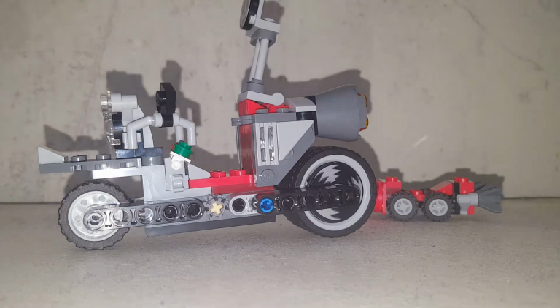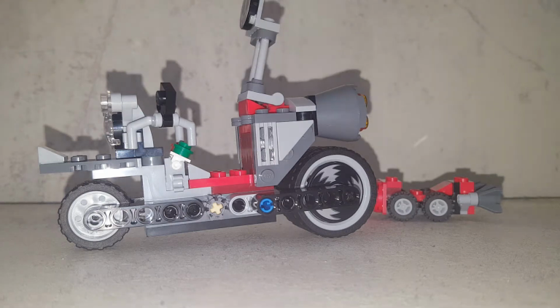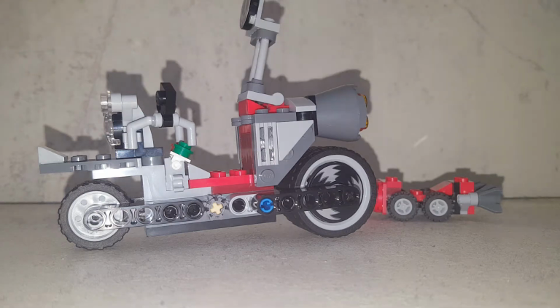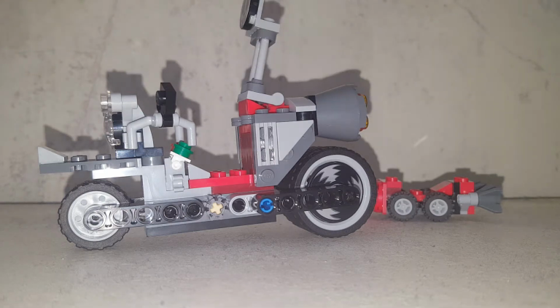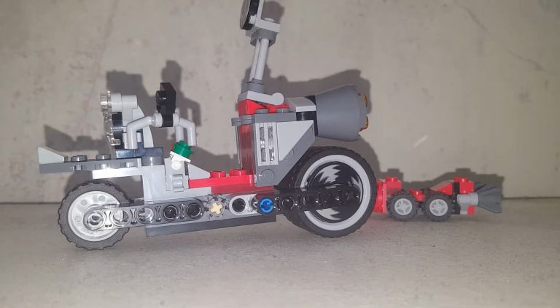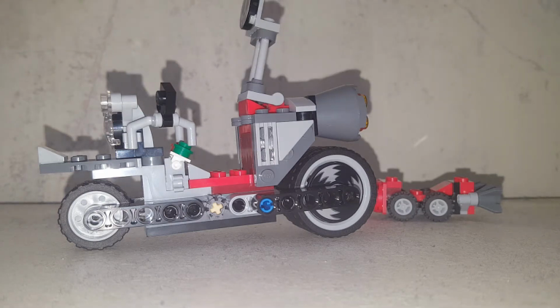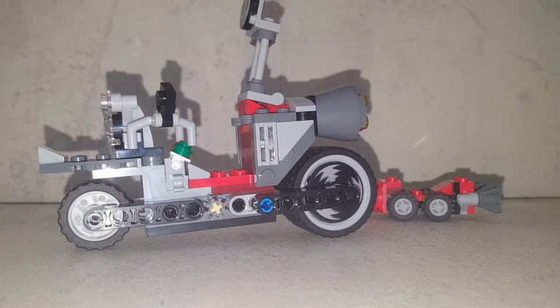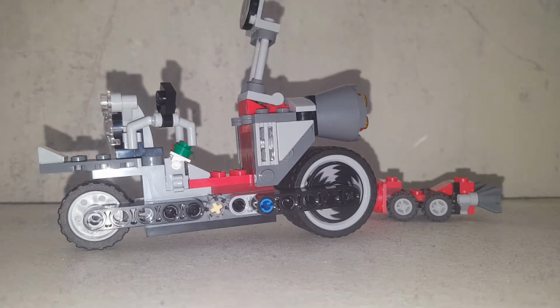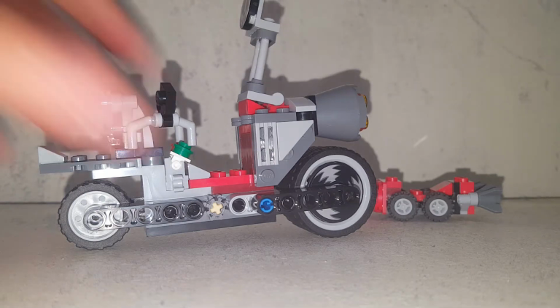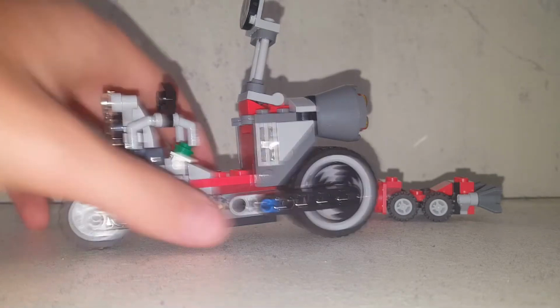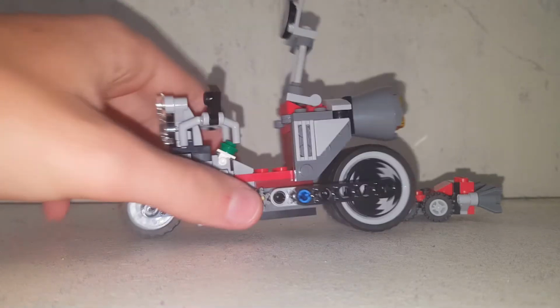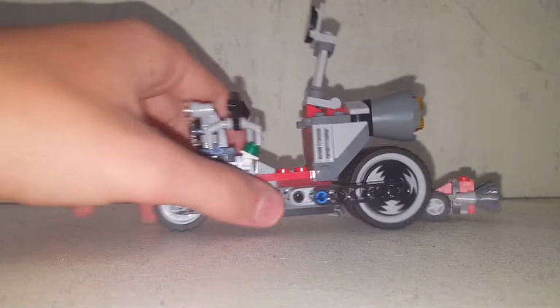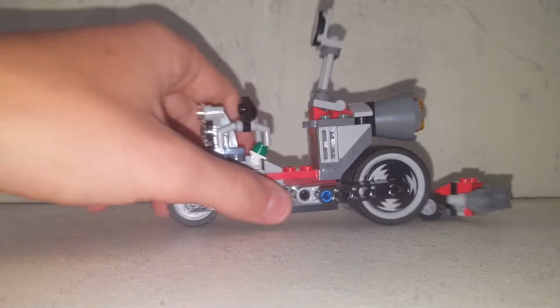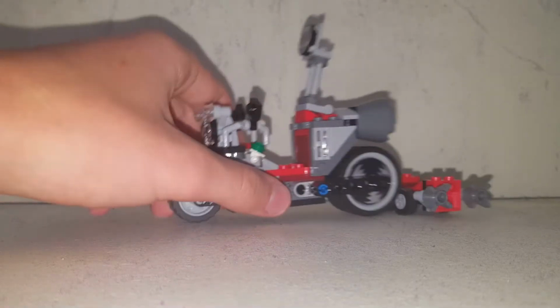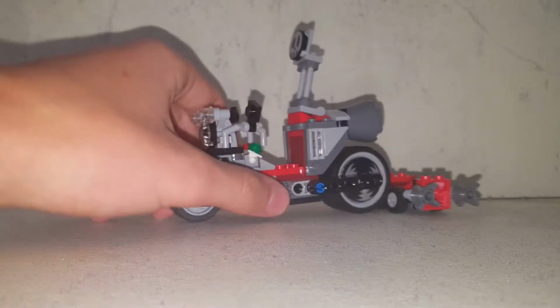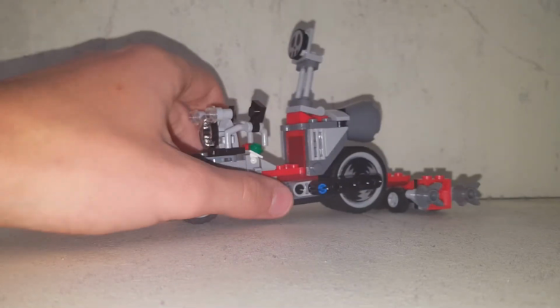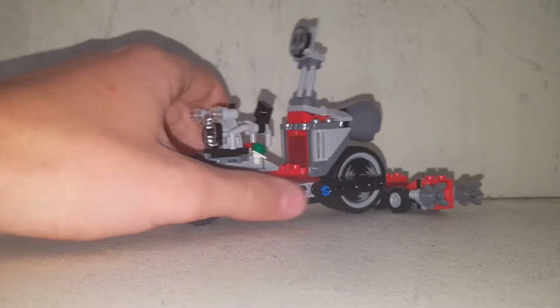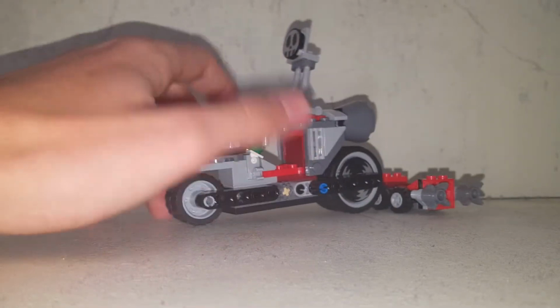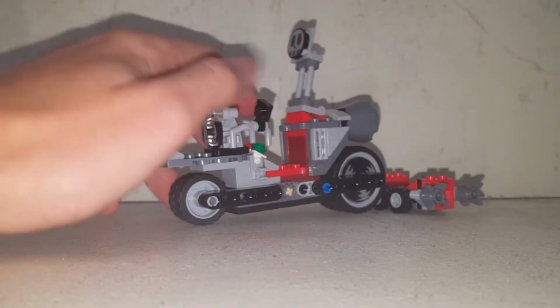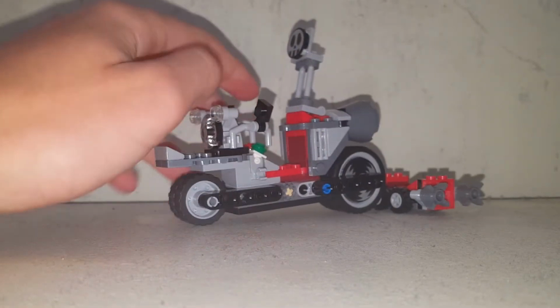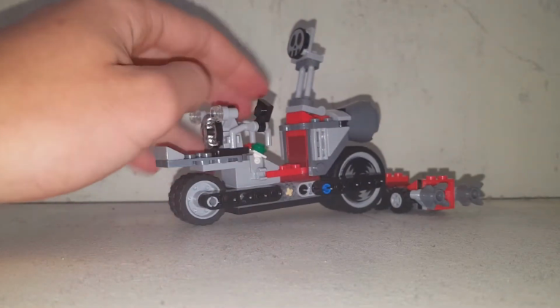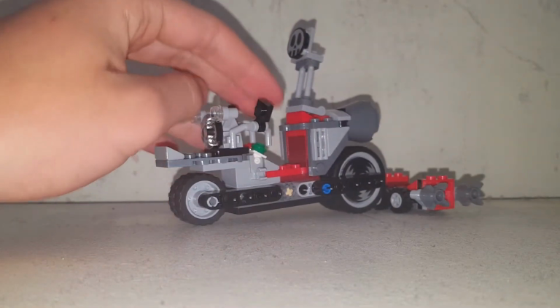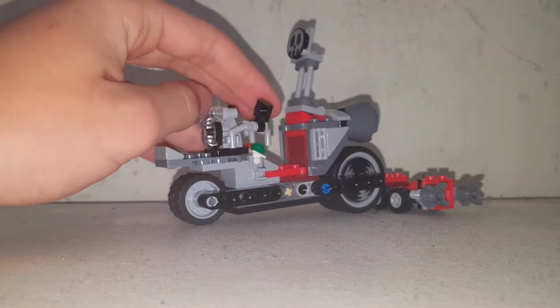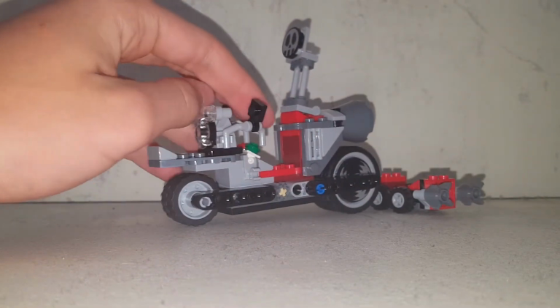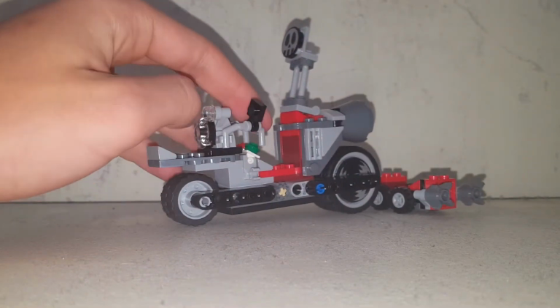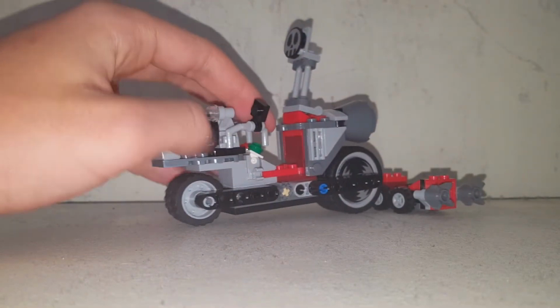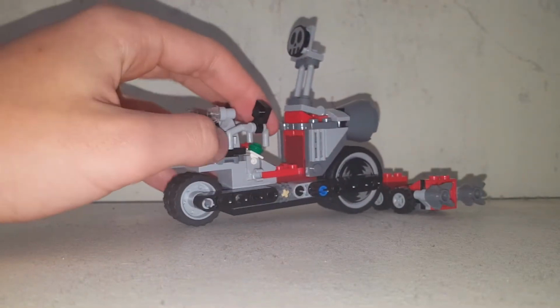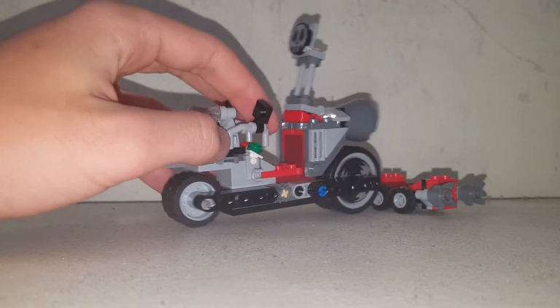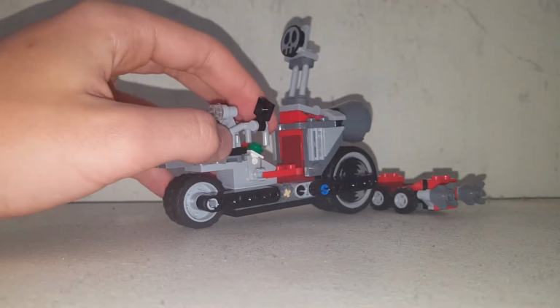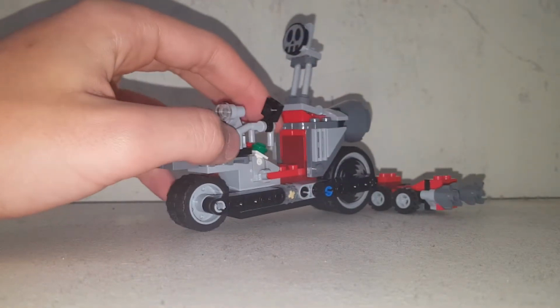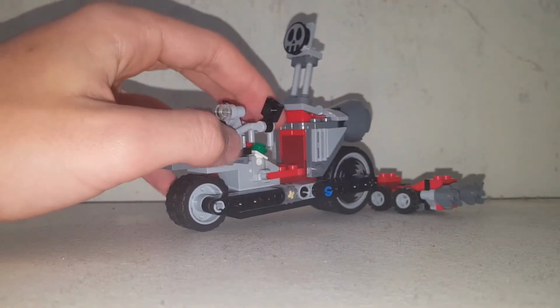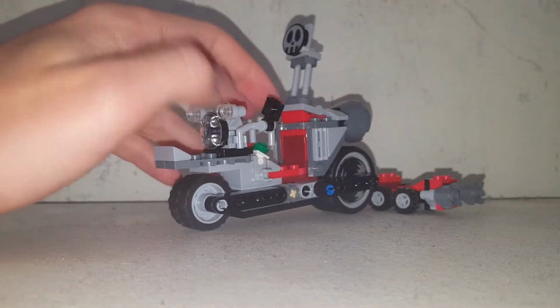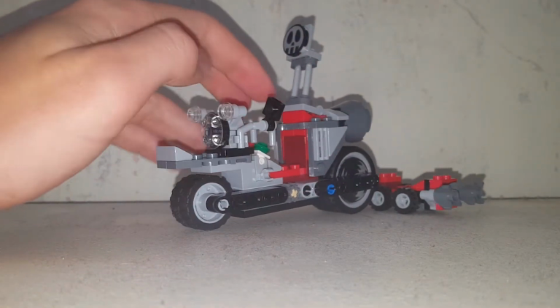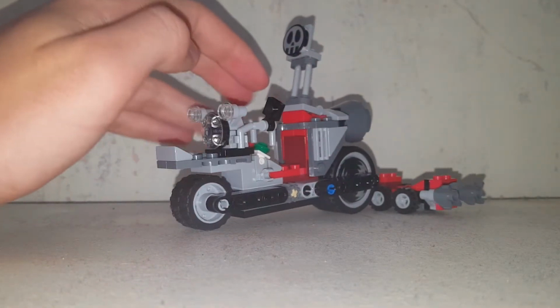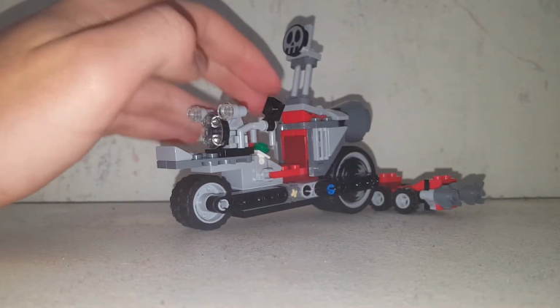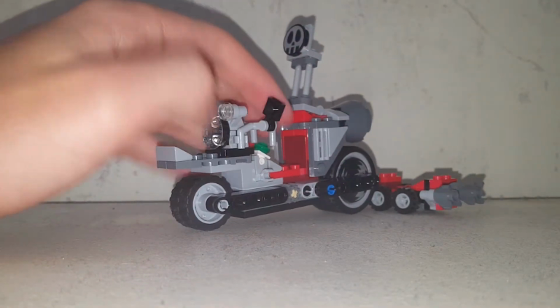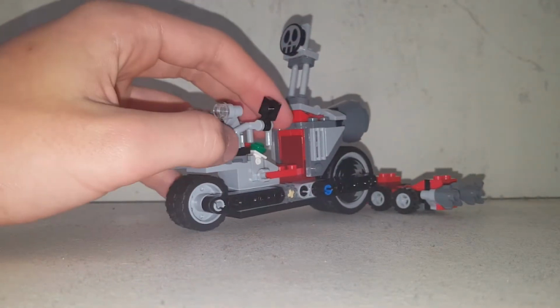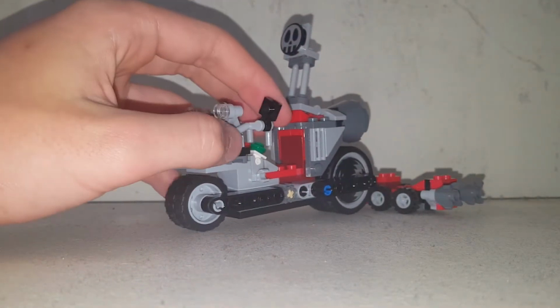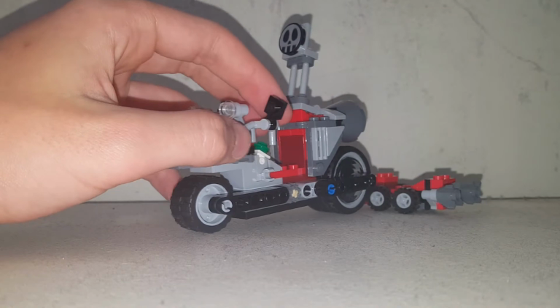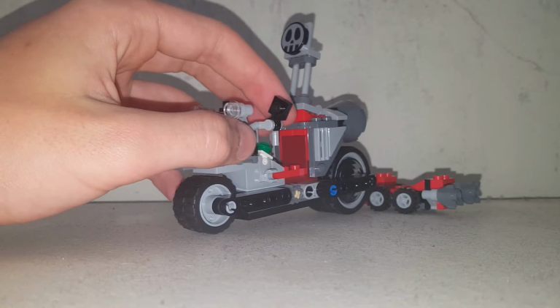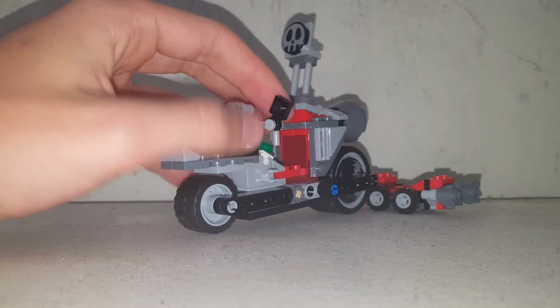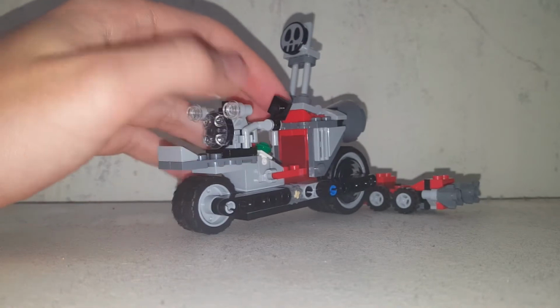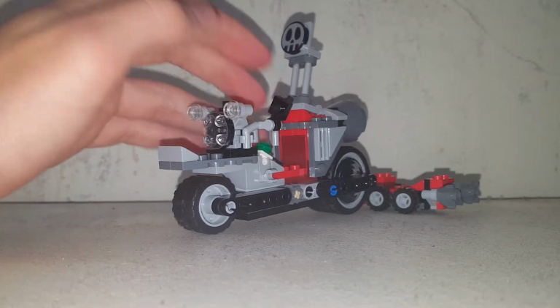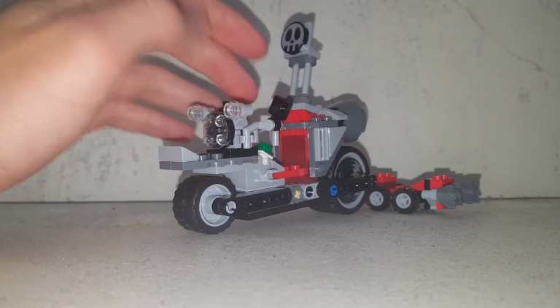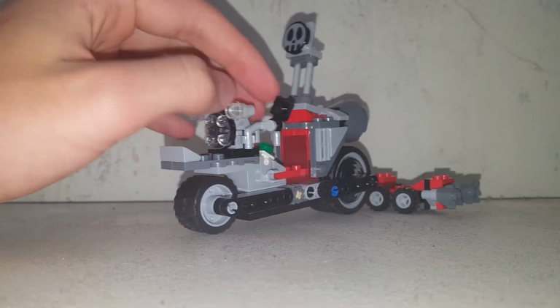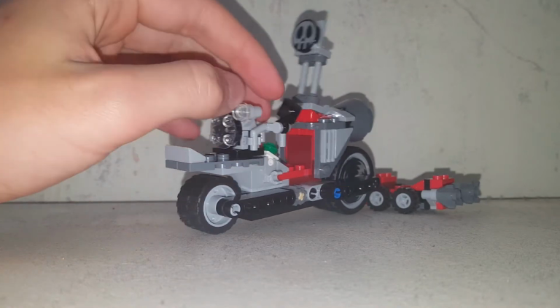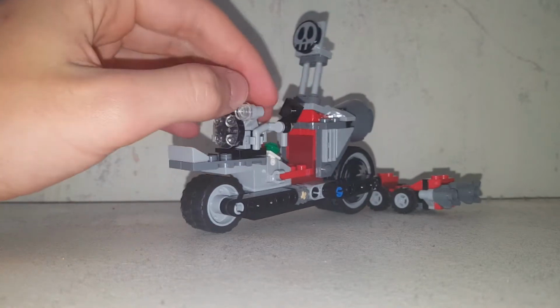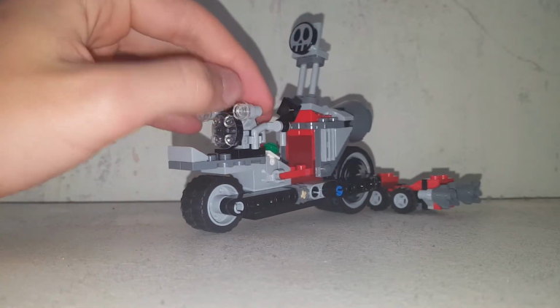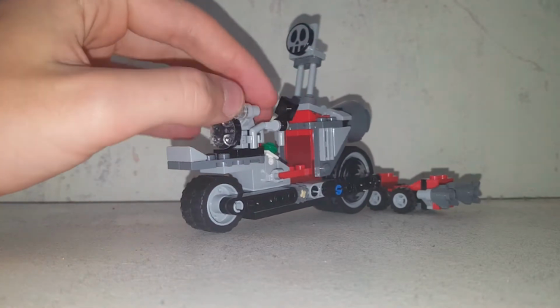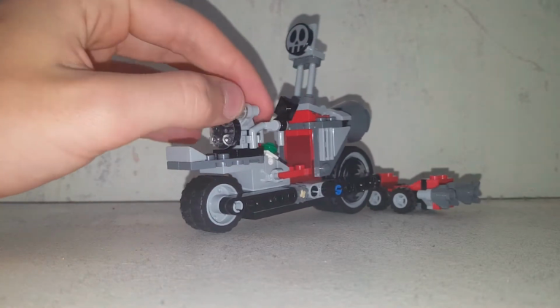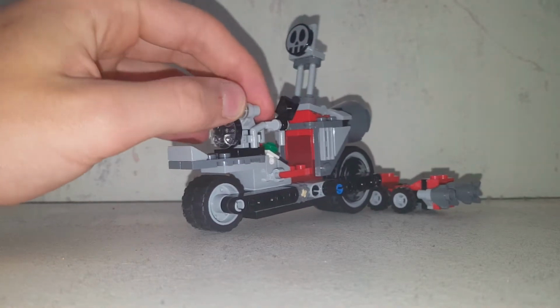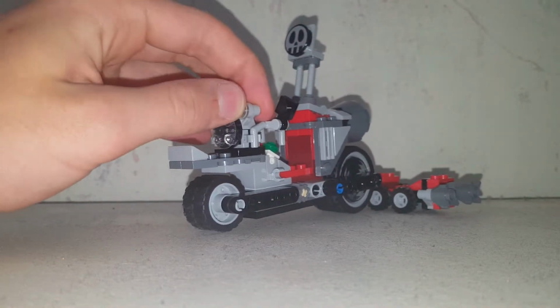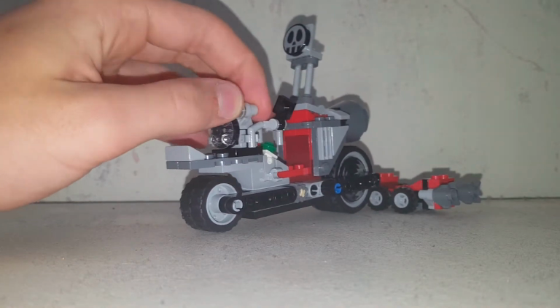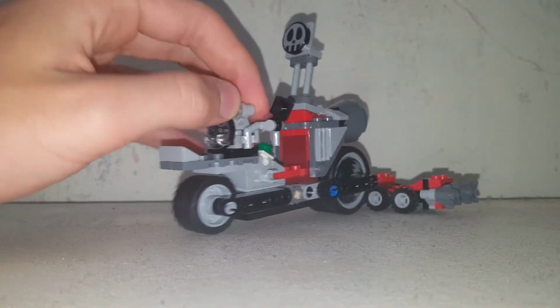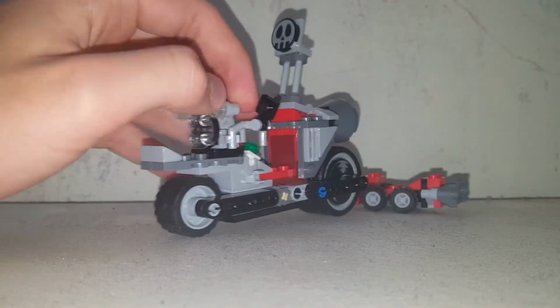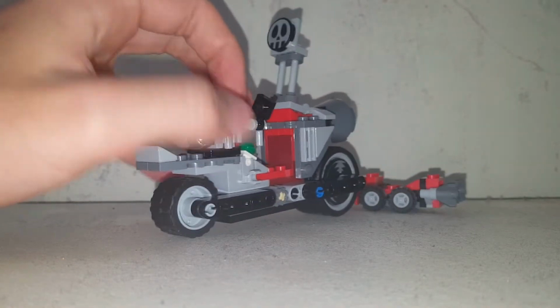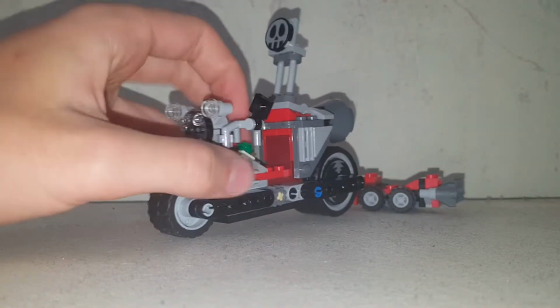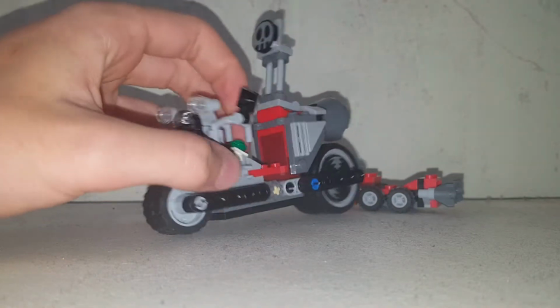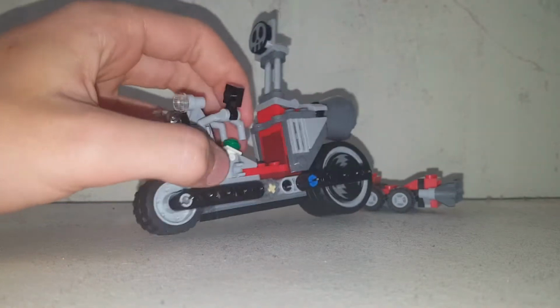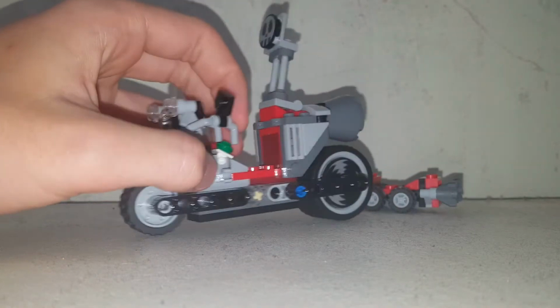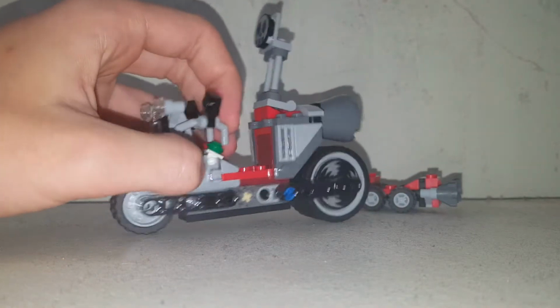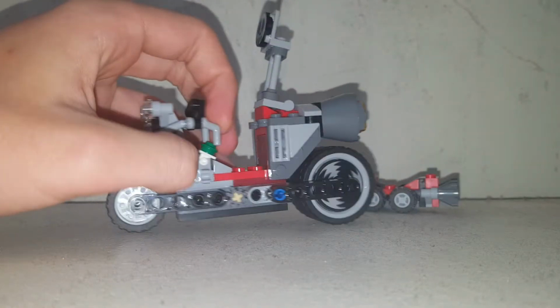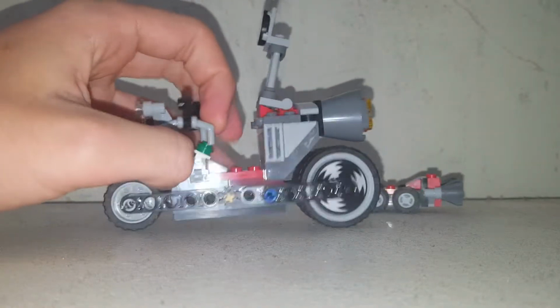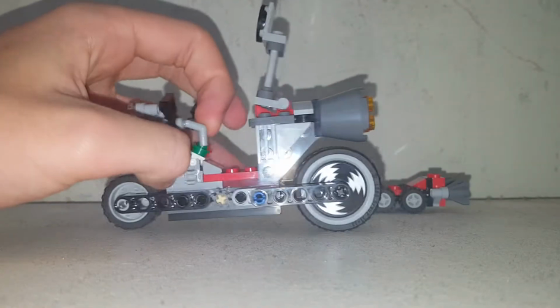Welcome back to another YouTube video, it's Tiger Time, and today we are doing the Unstoppable Bike Chase from the Minions line.